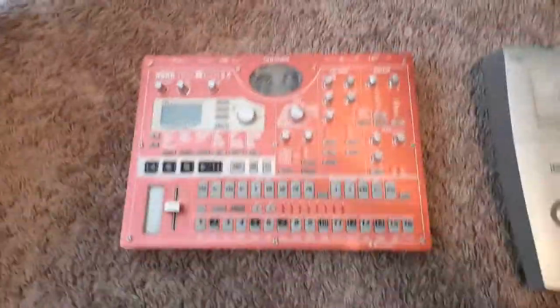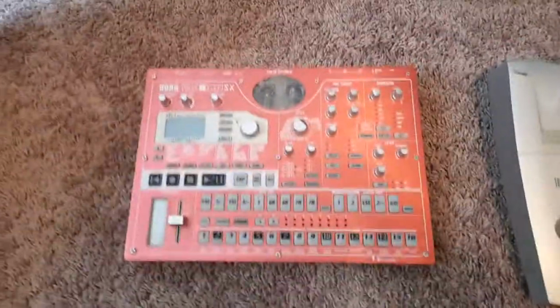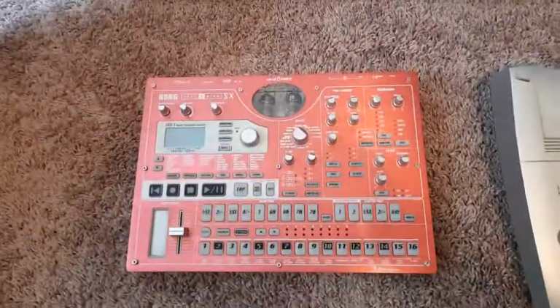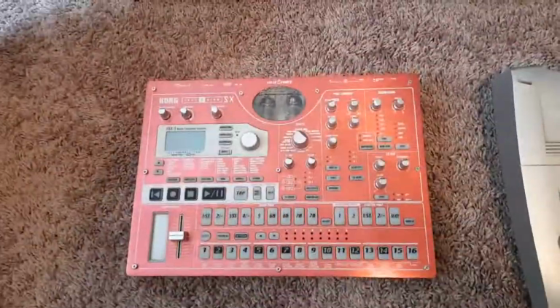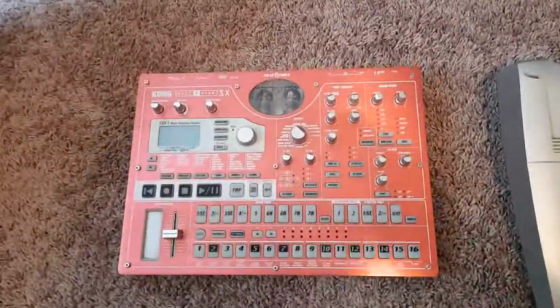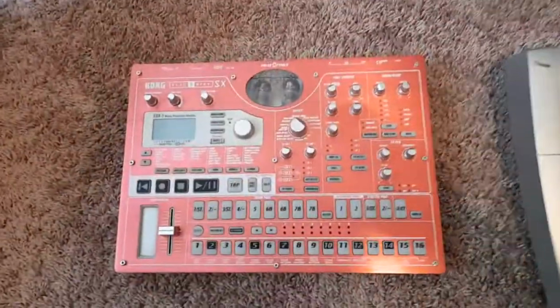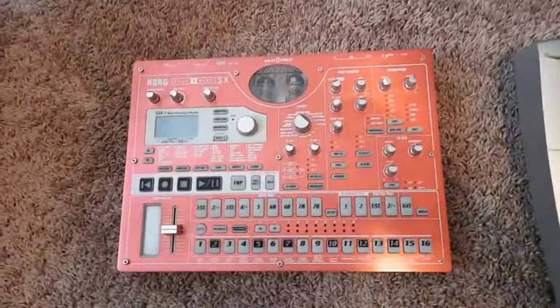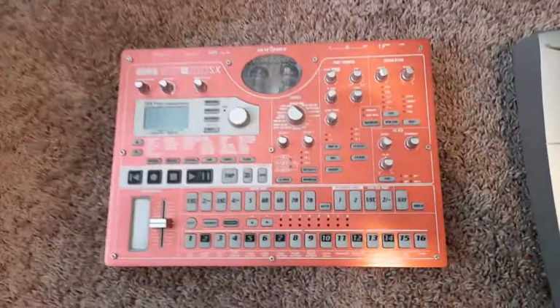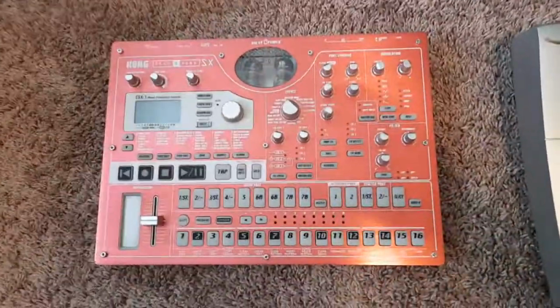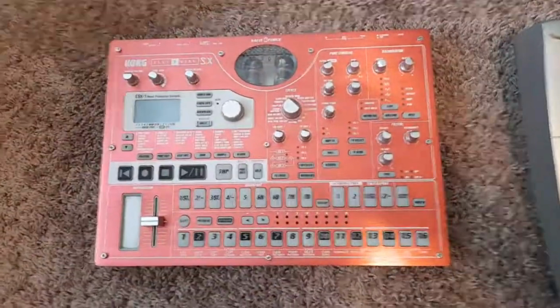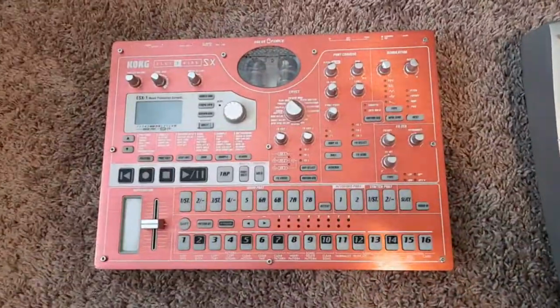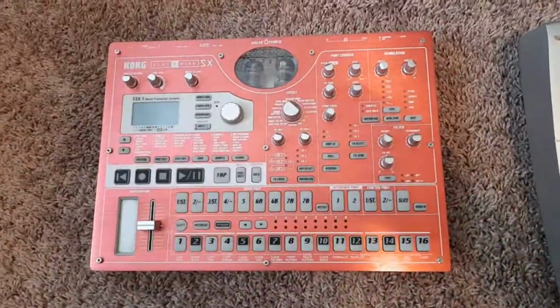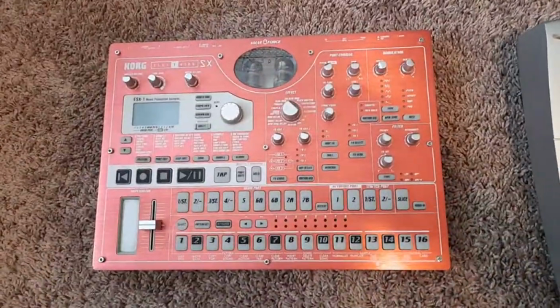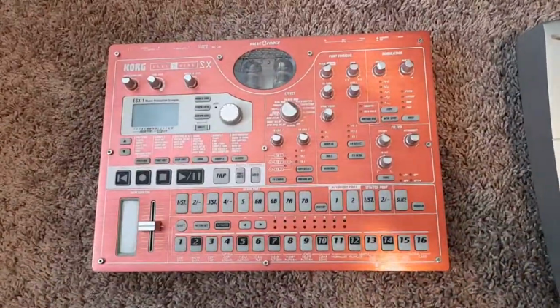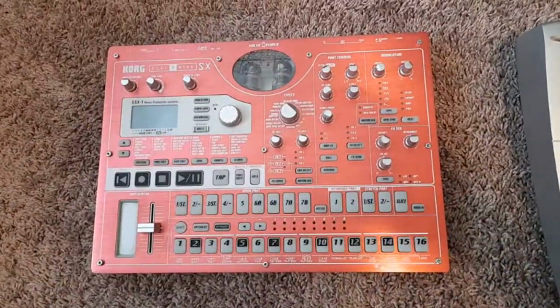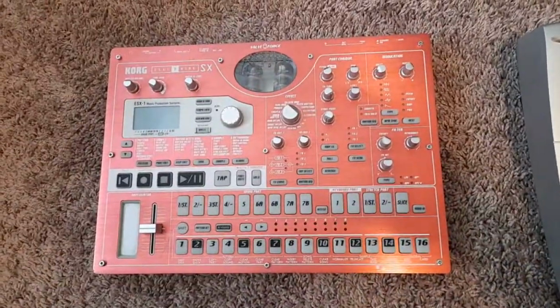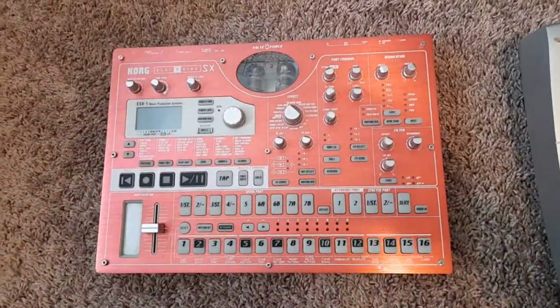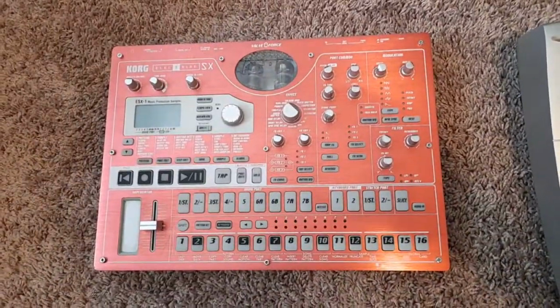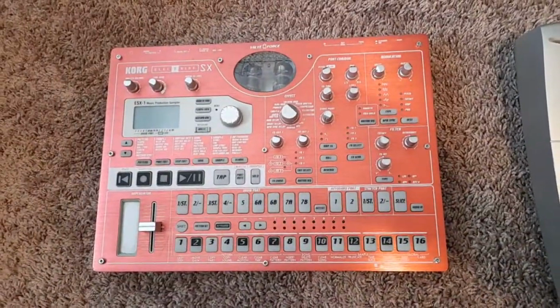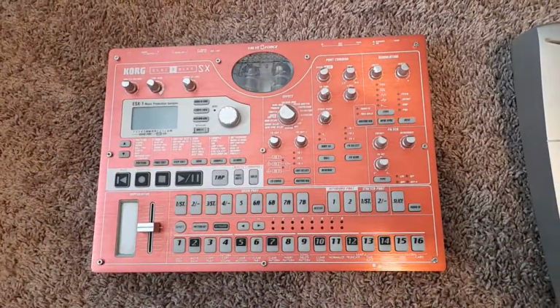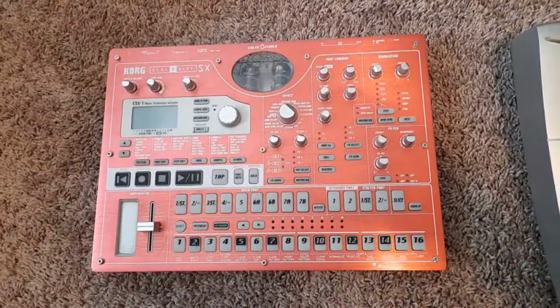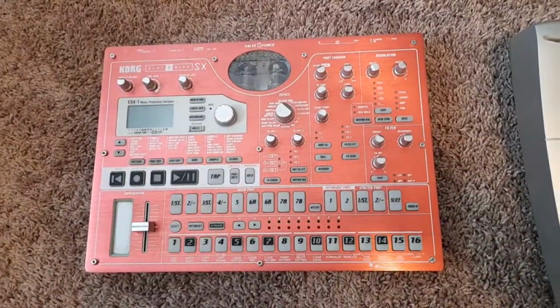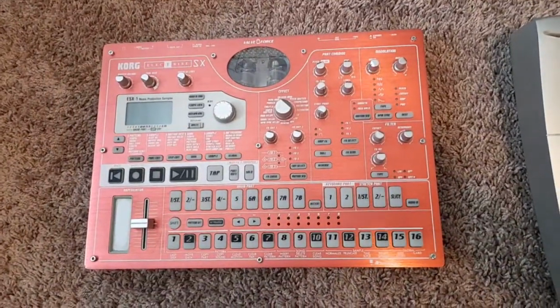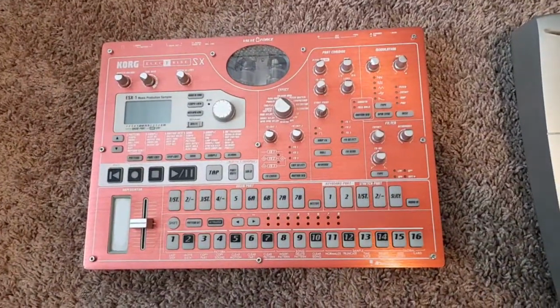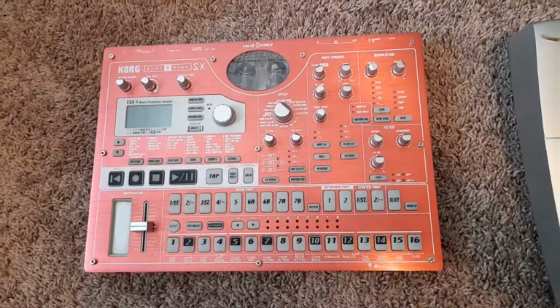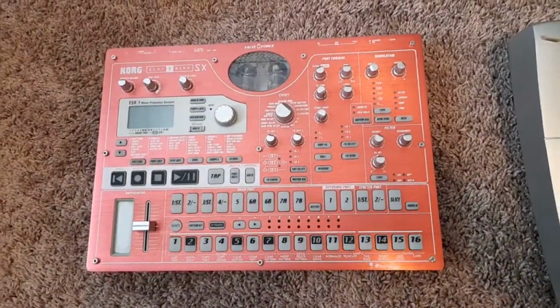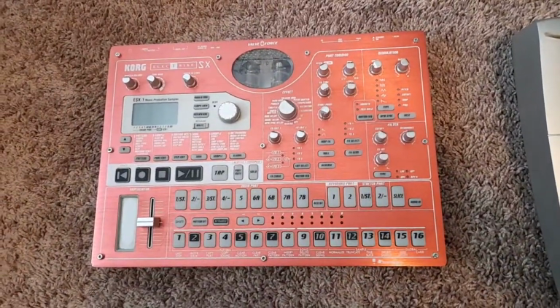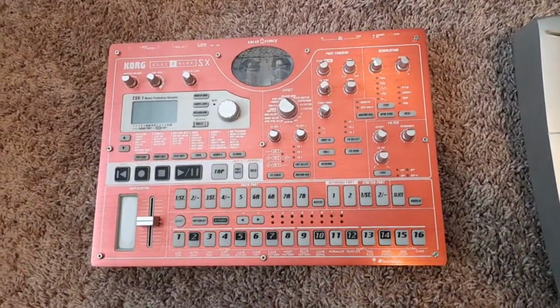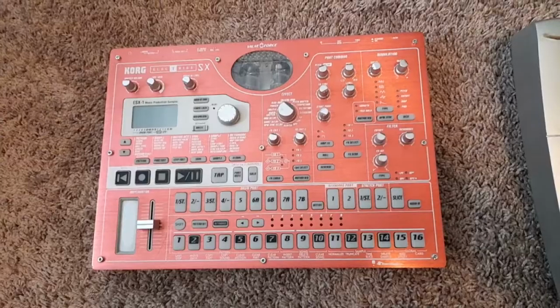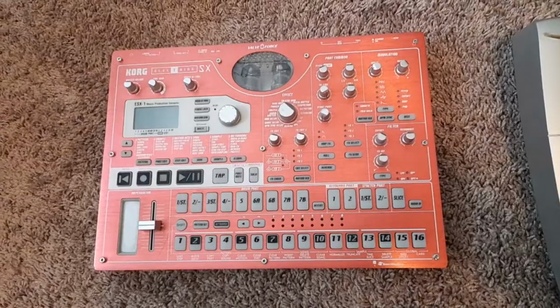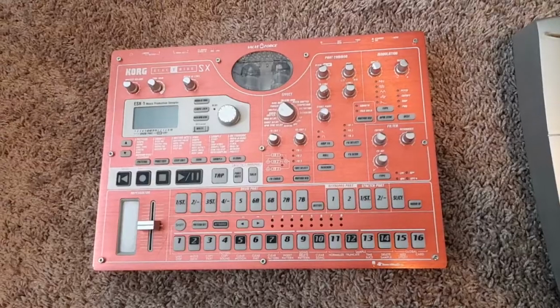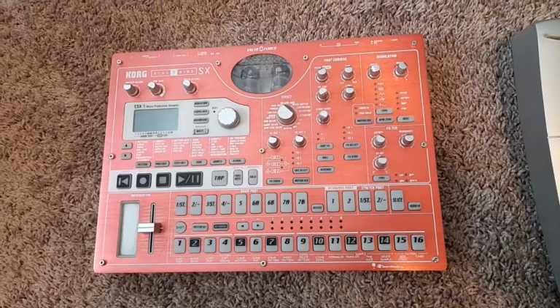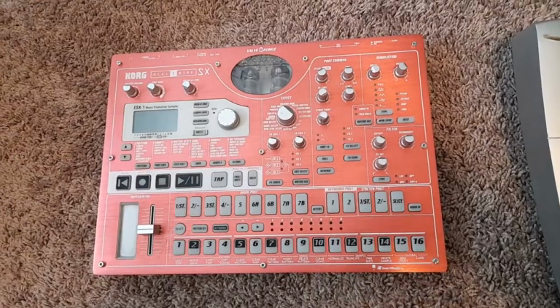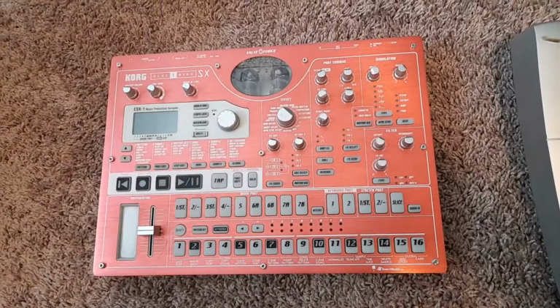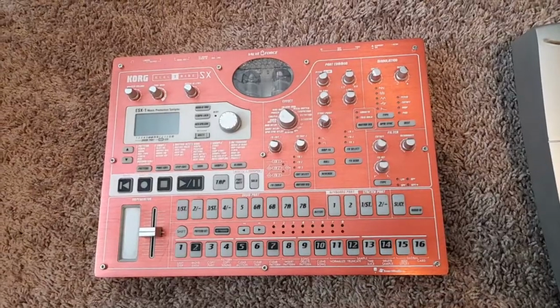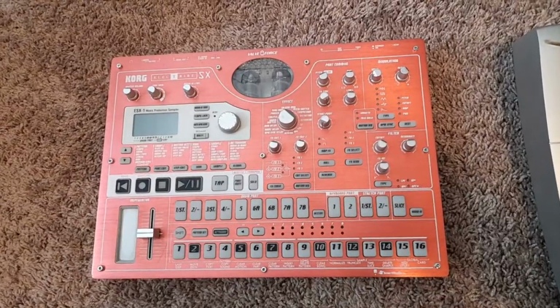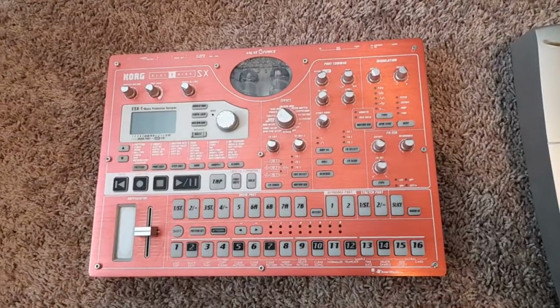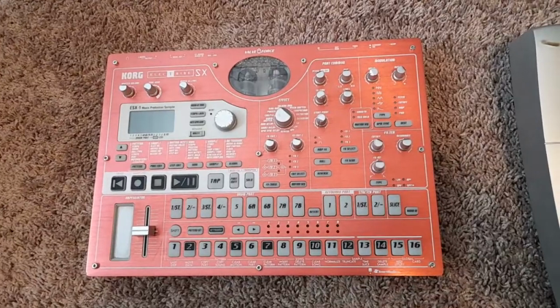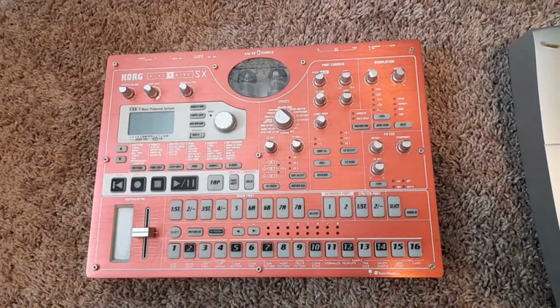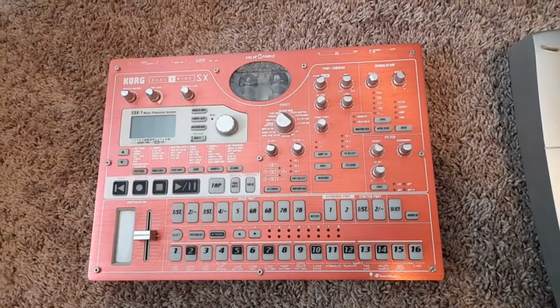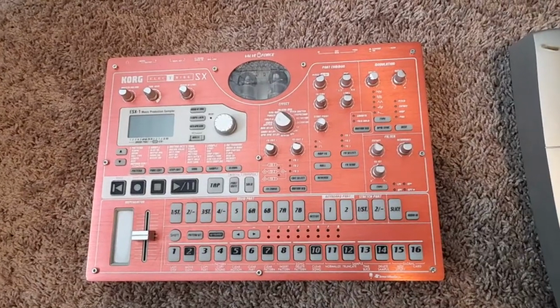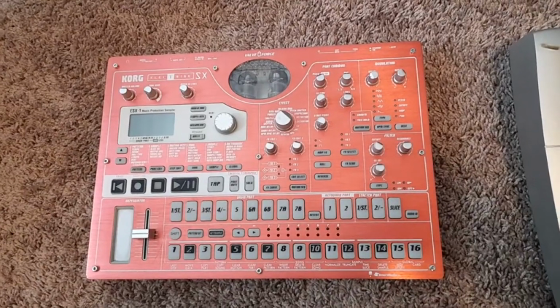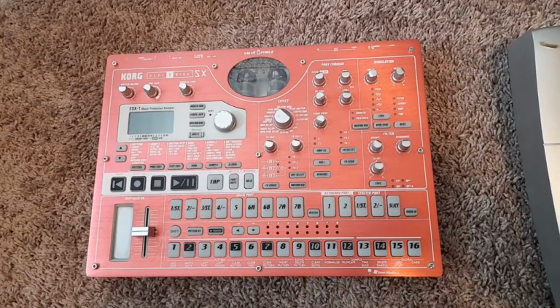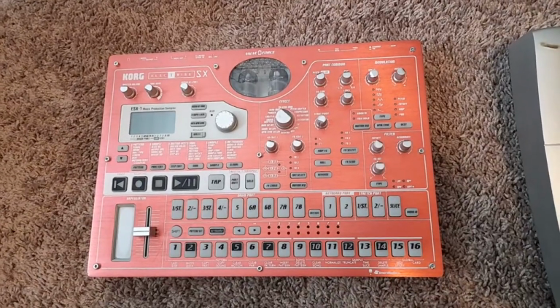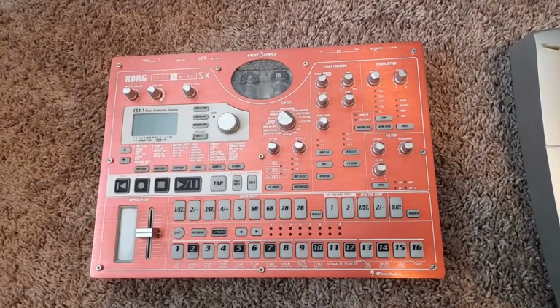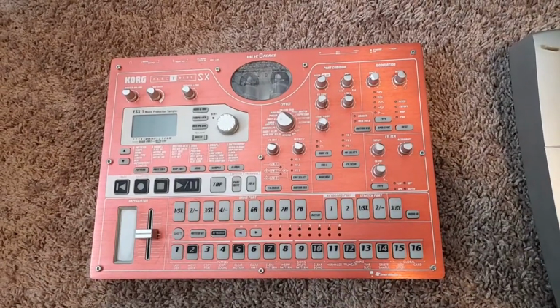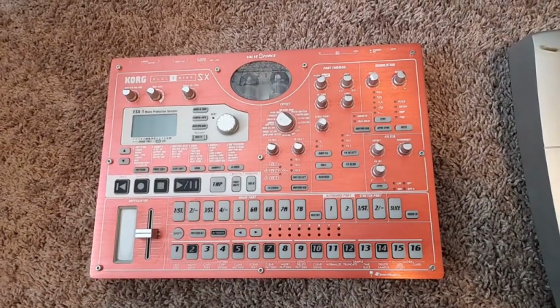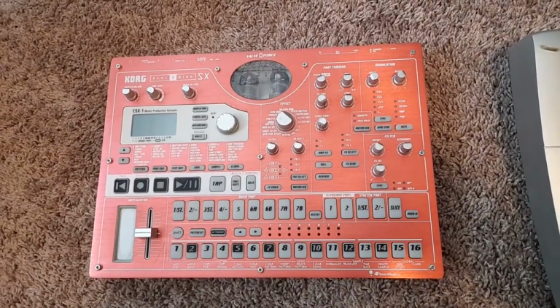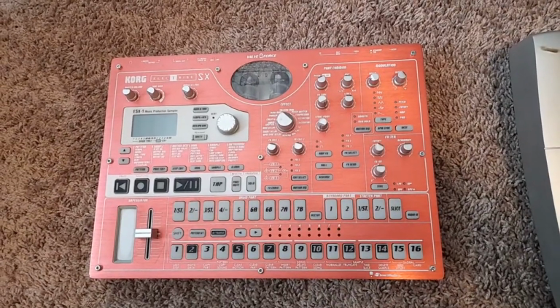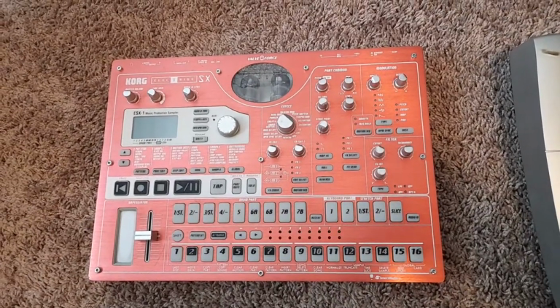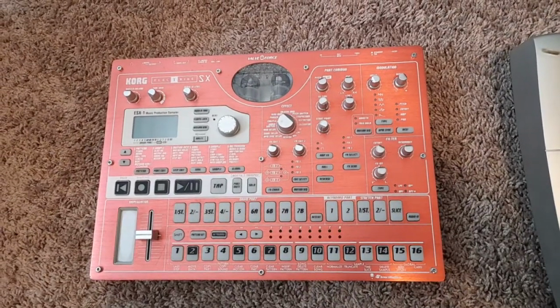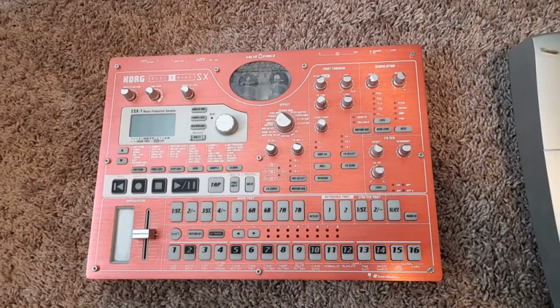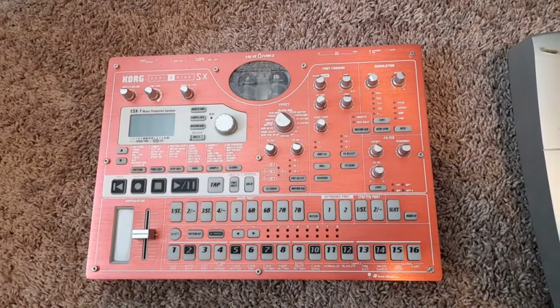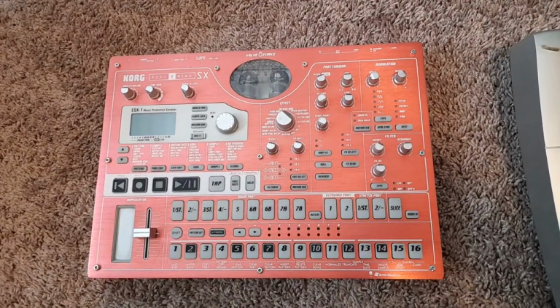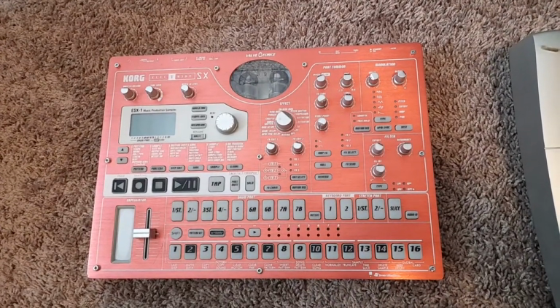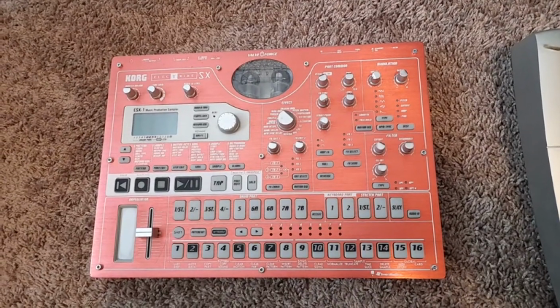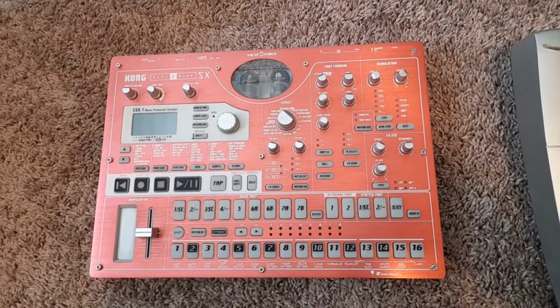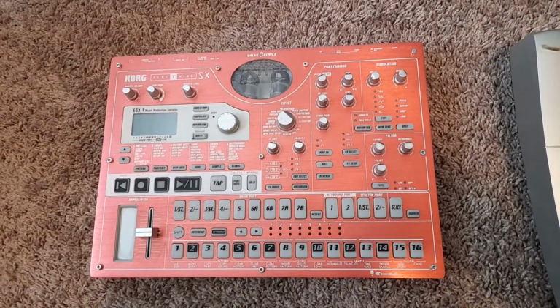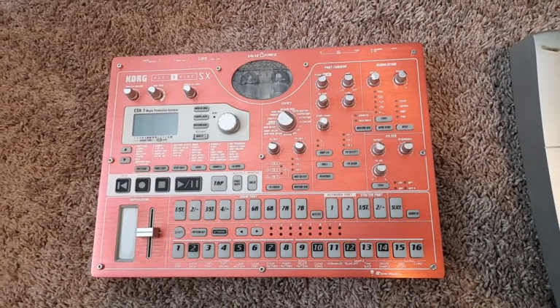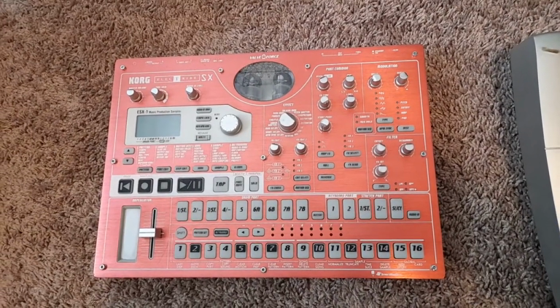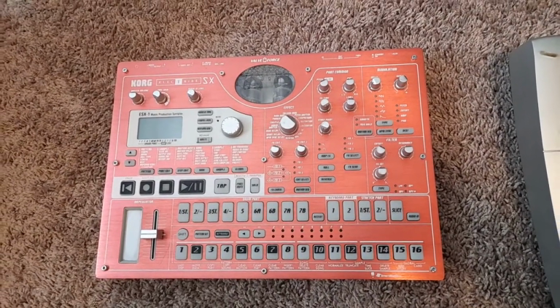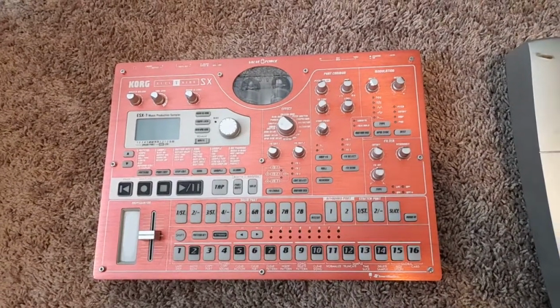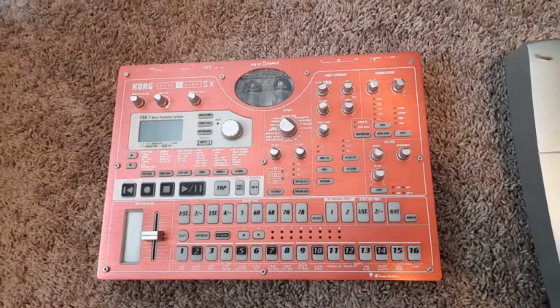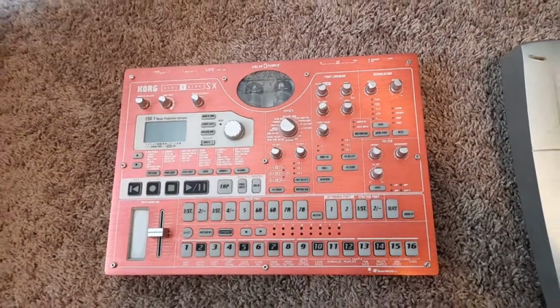Here is a Korg SX, my second one. This is the smart media version. I'd like to get $450 for this plus shipping.